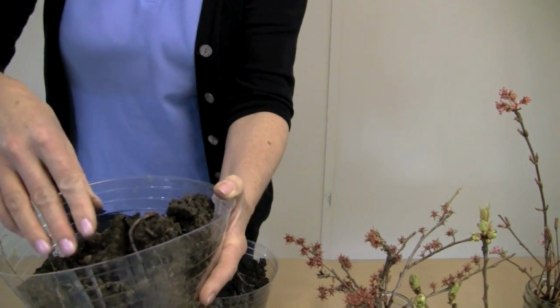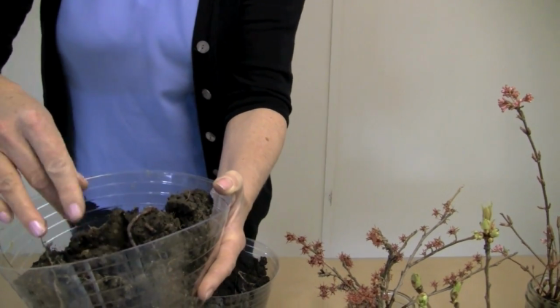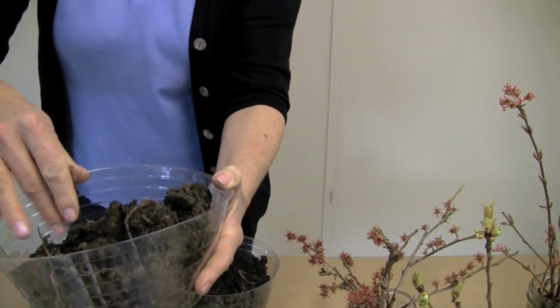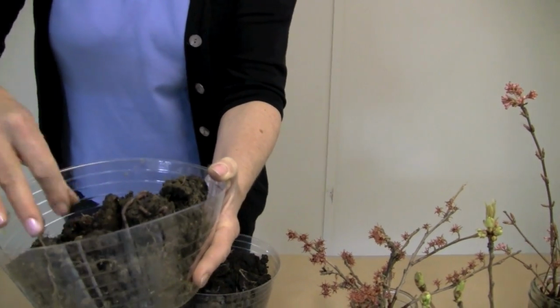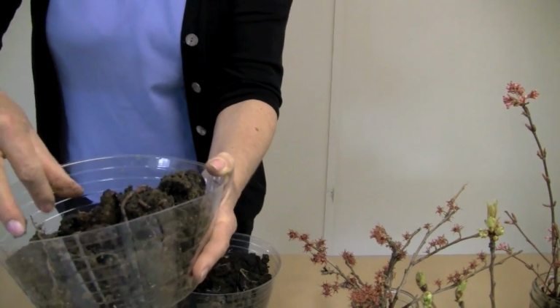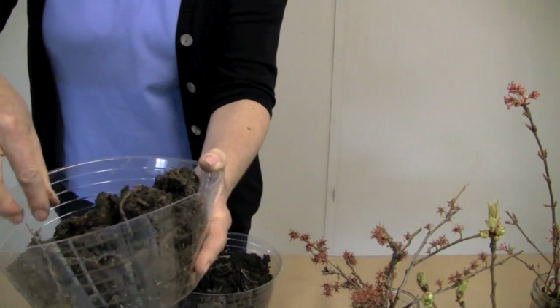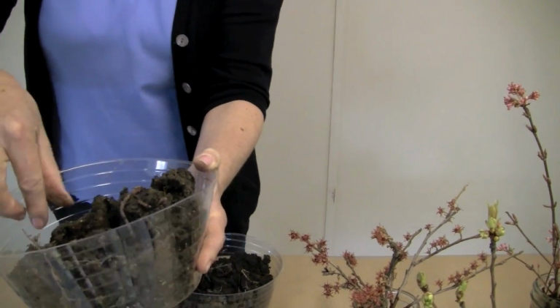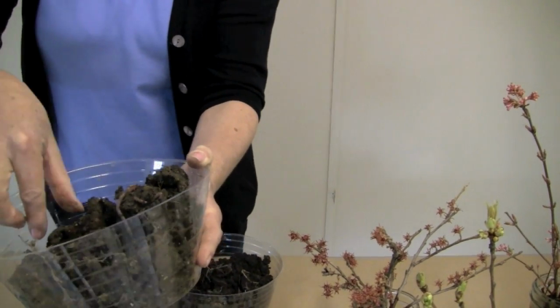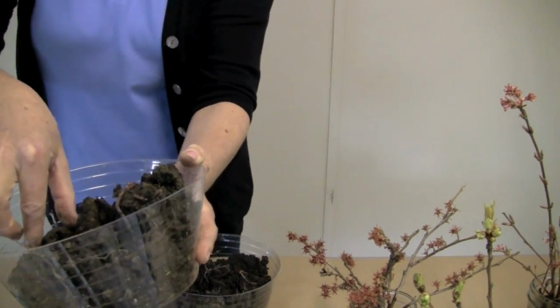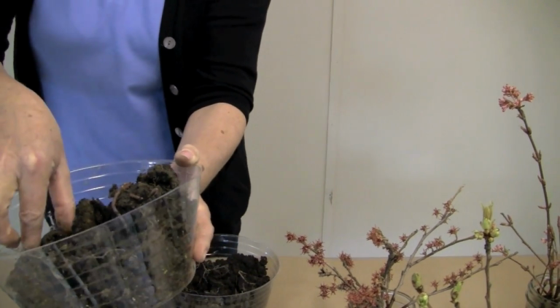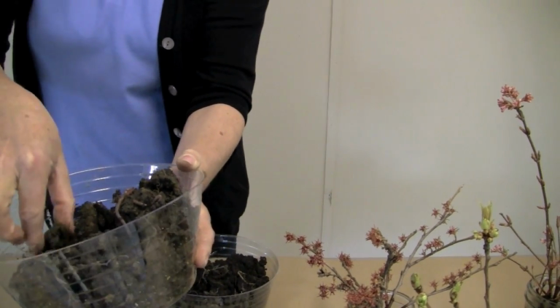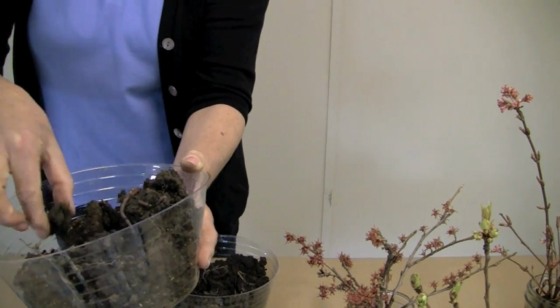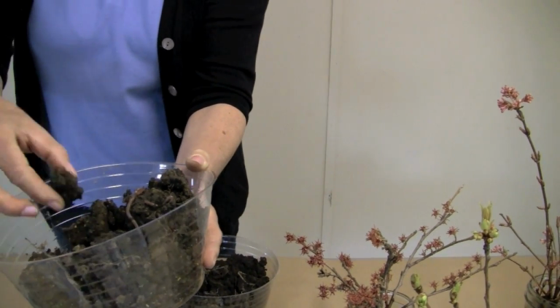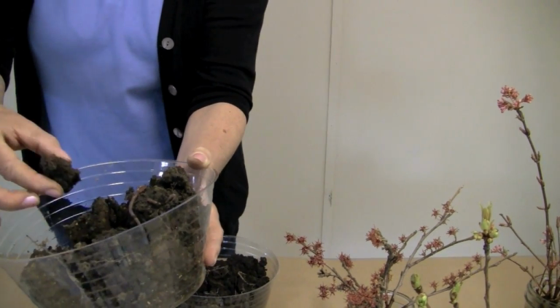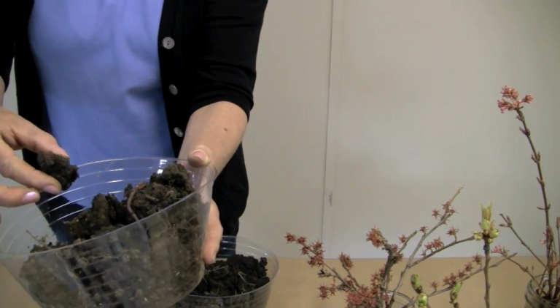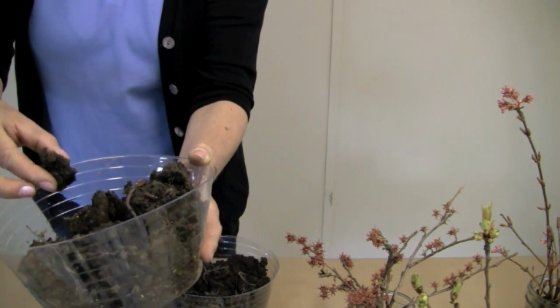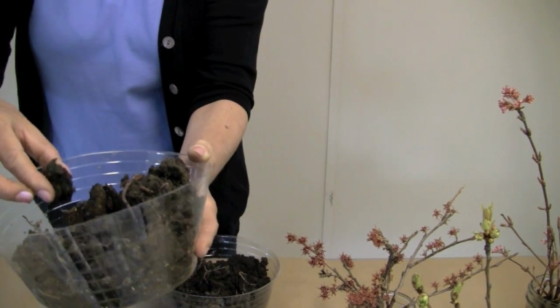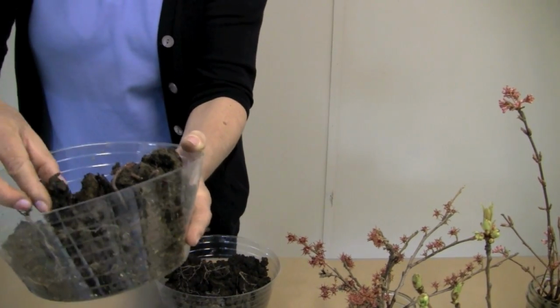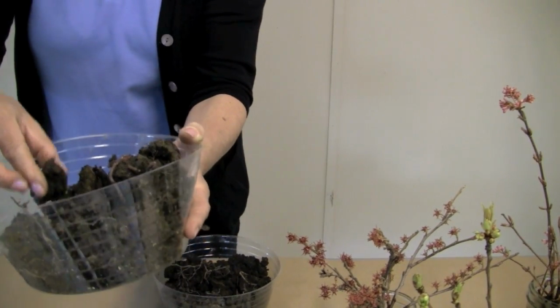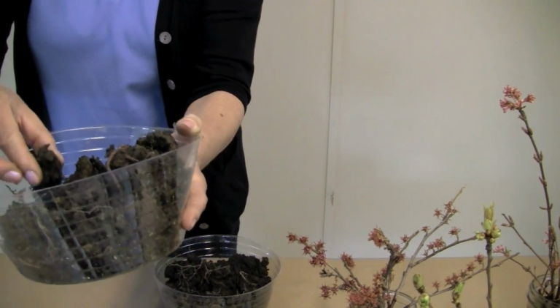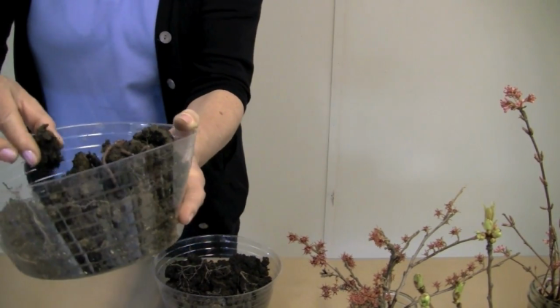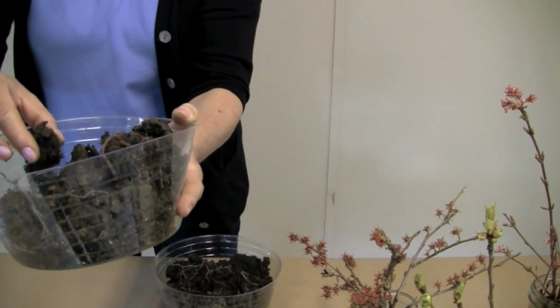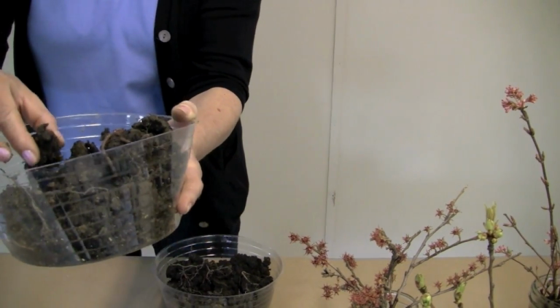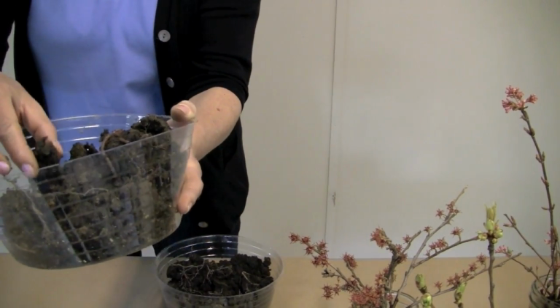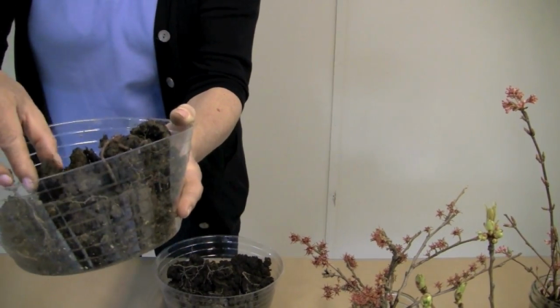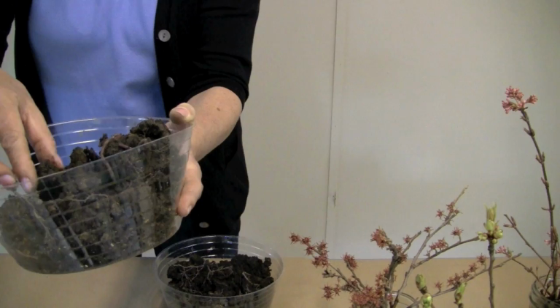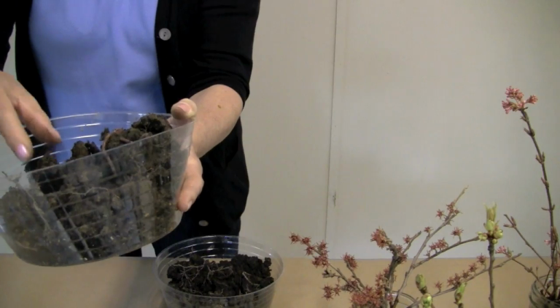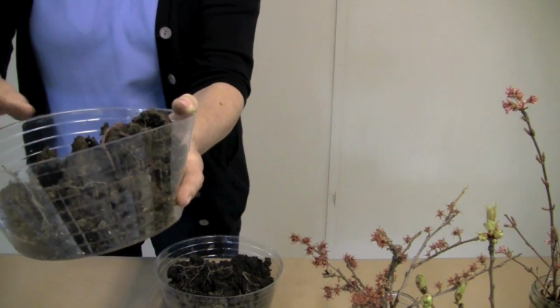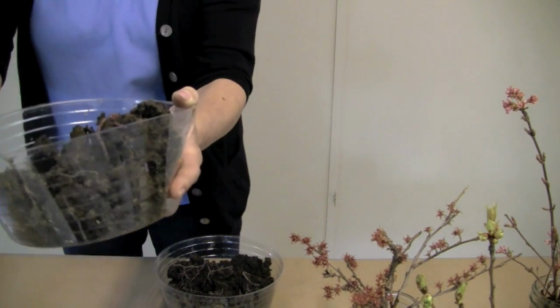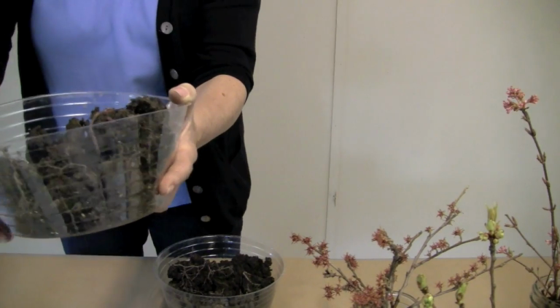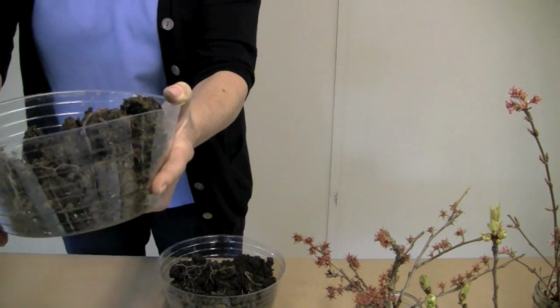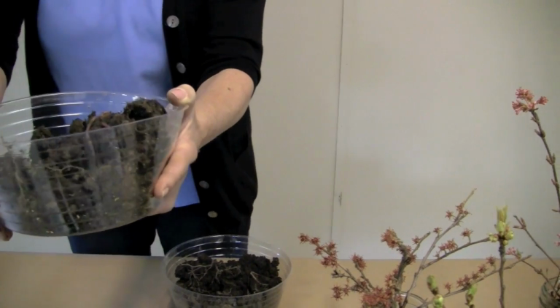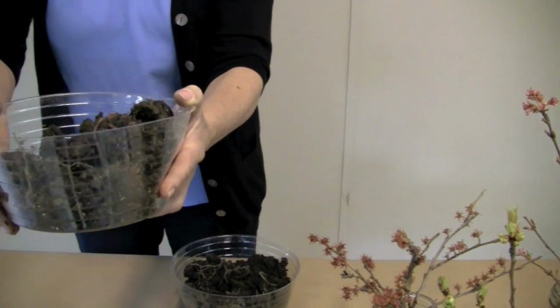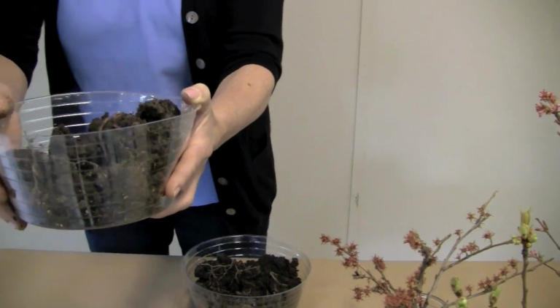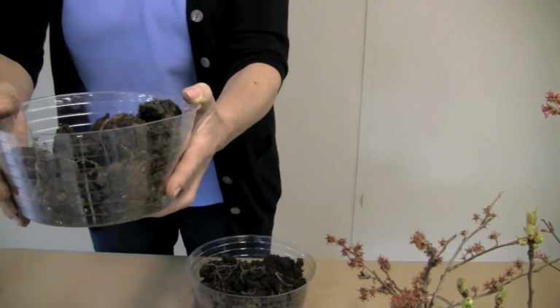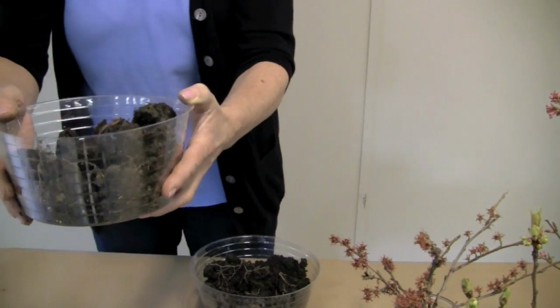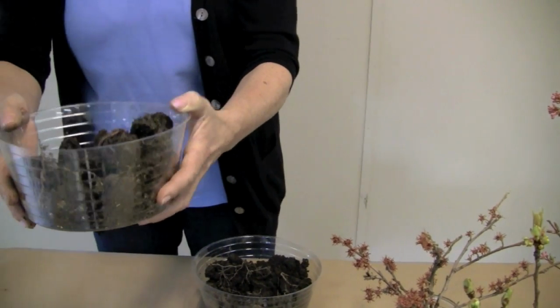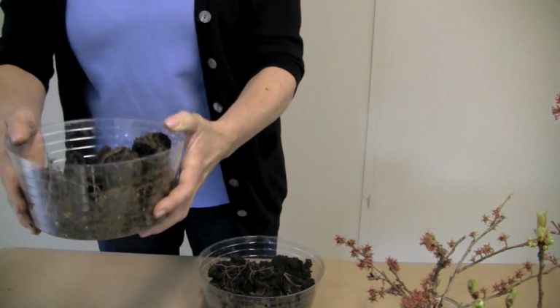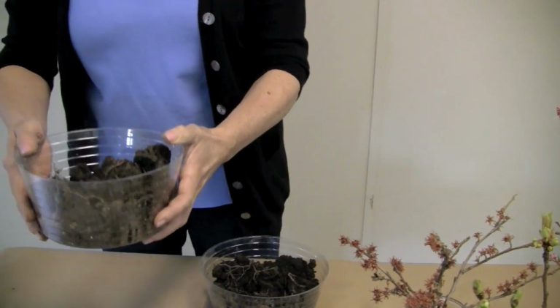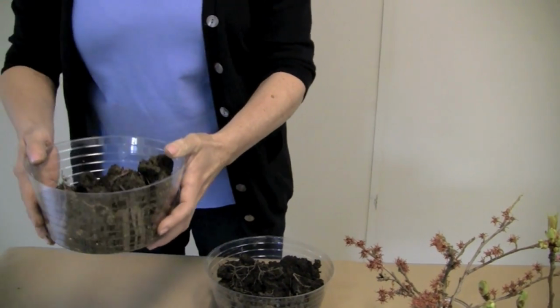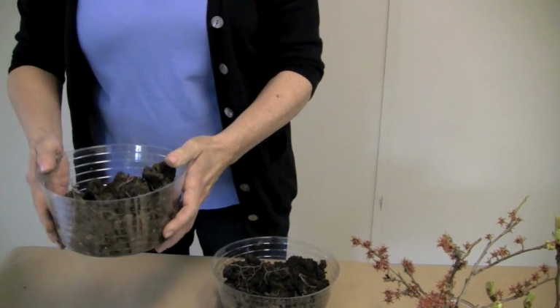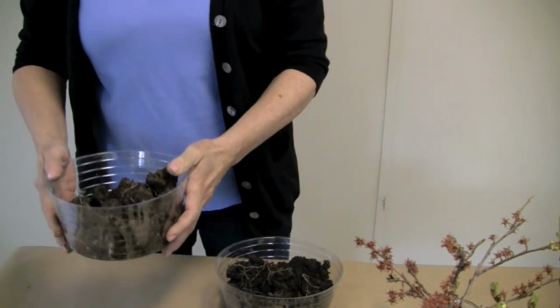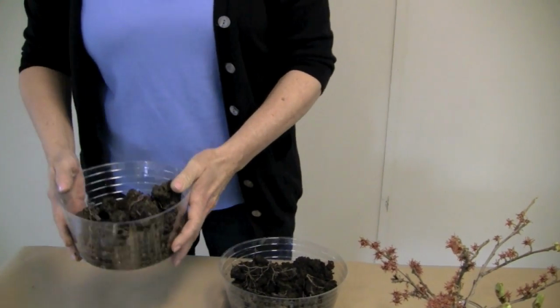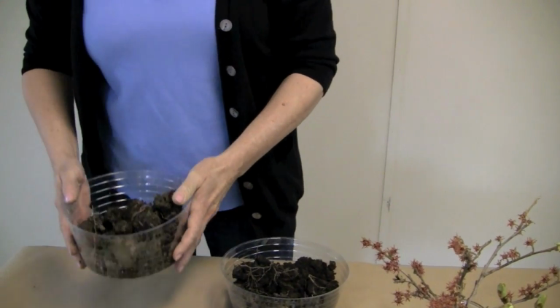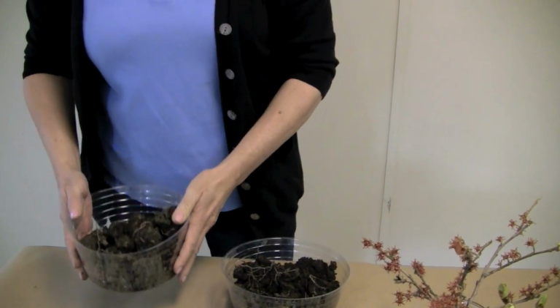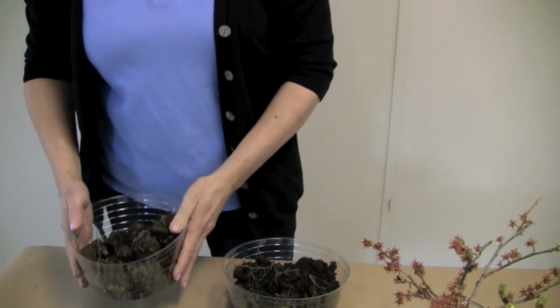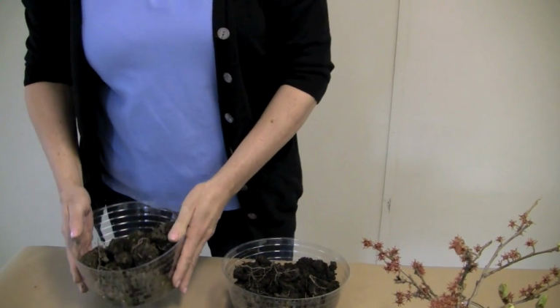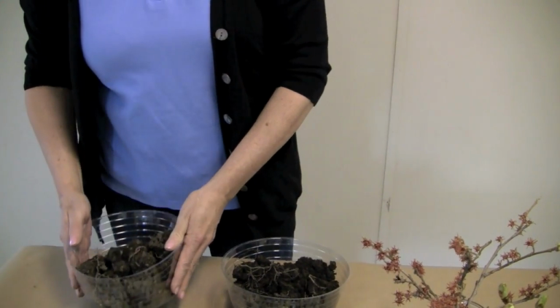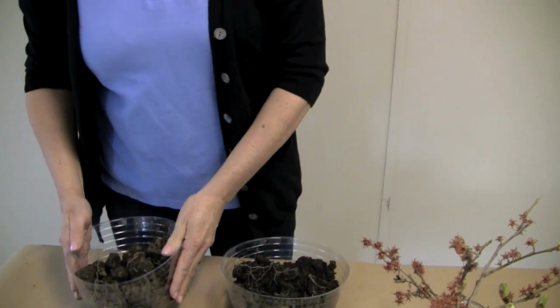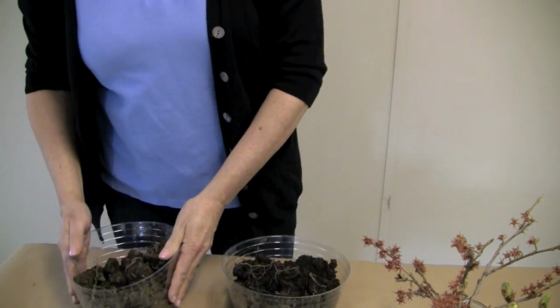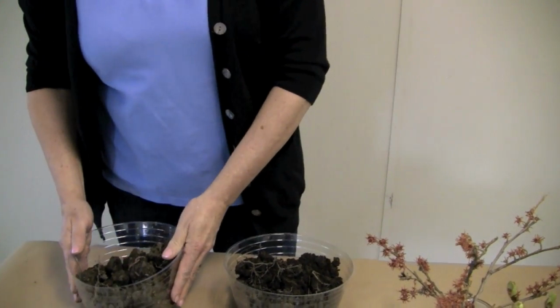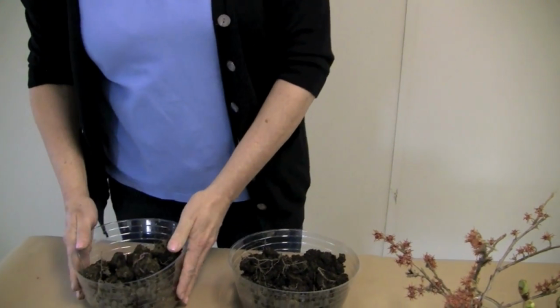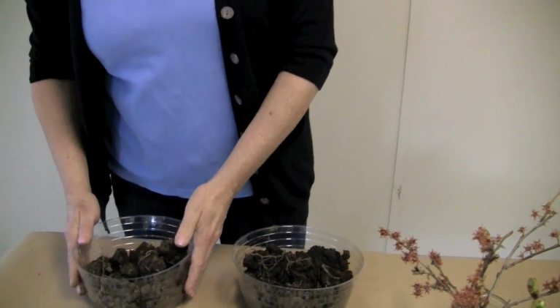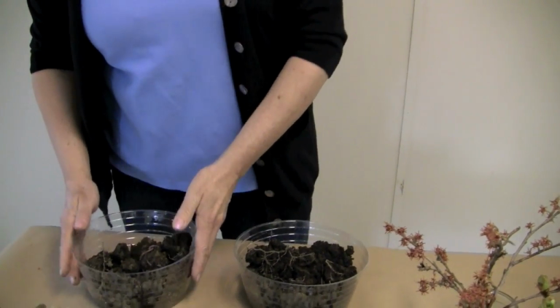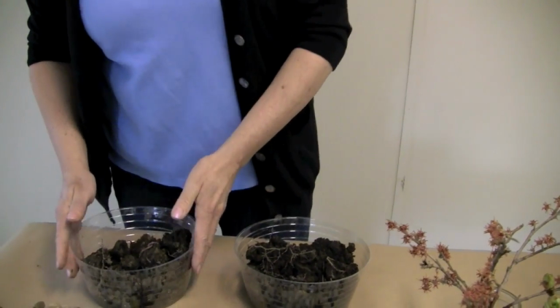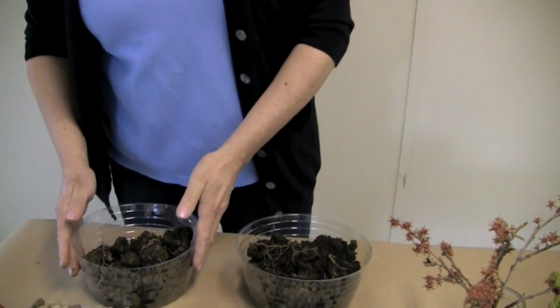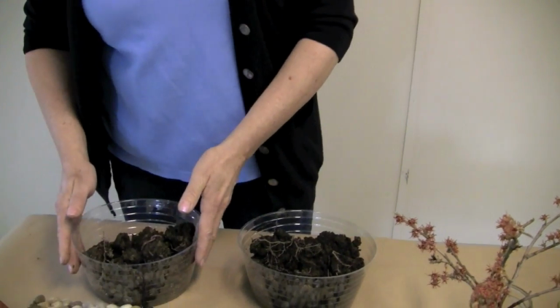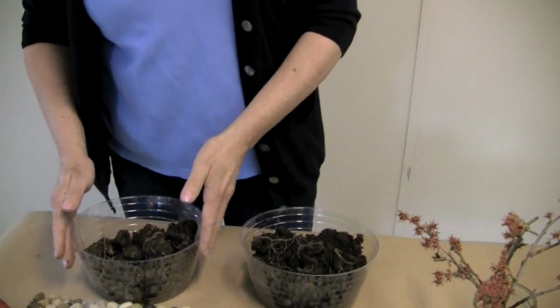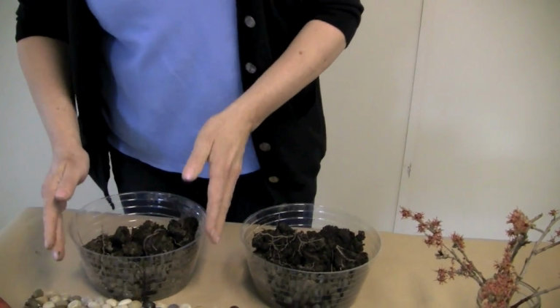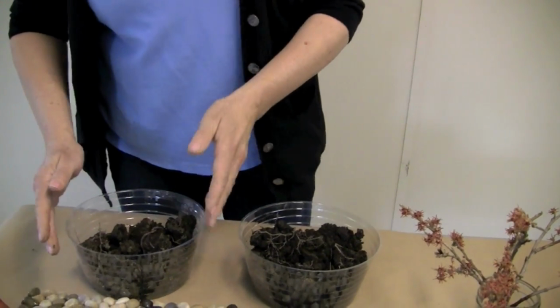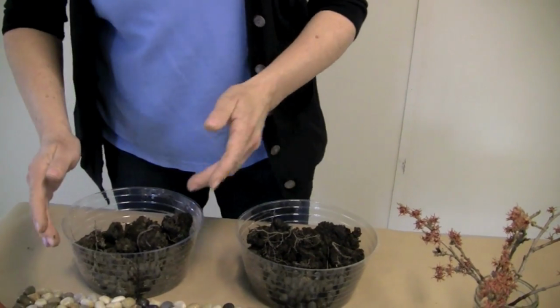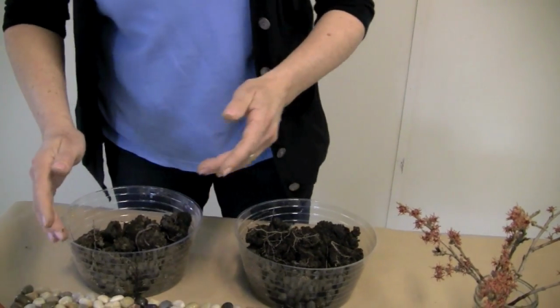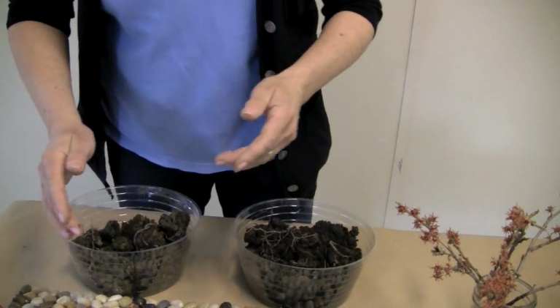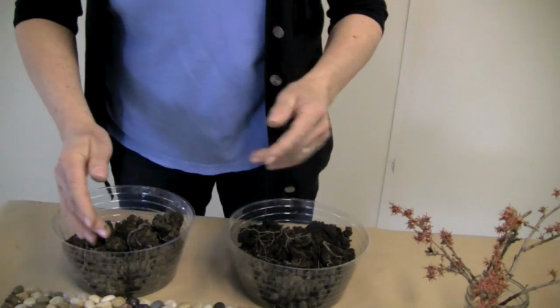But this is where you could have problems if this is too moist when you work it — that clay actually becomes almost like a ceramic.